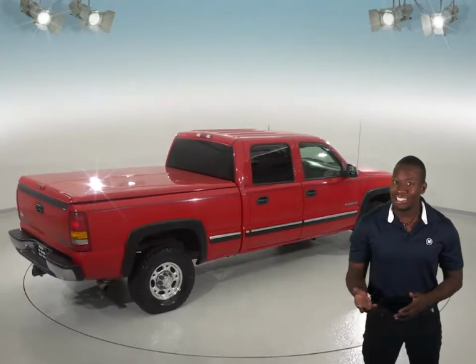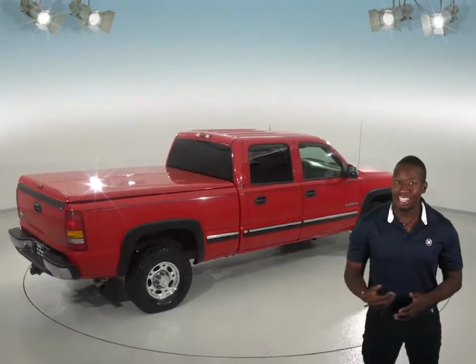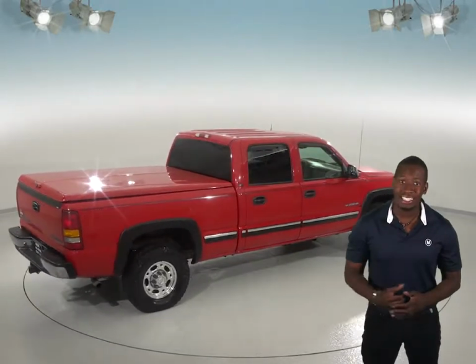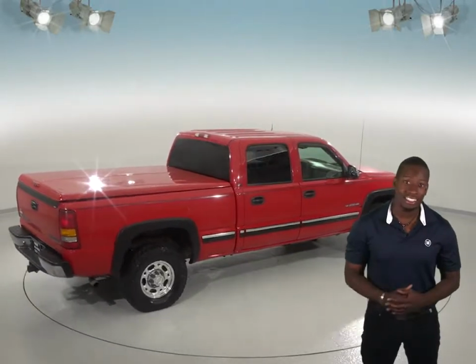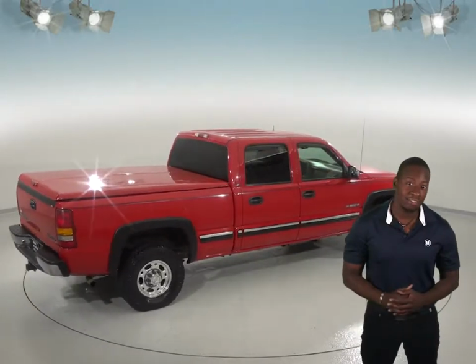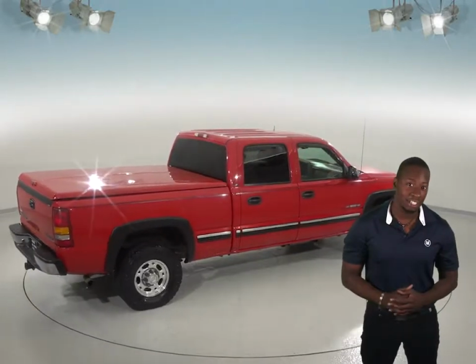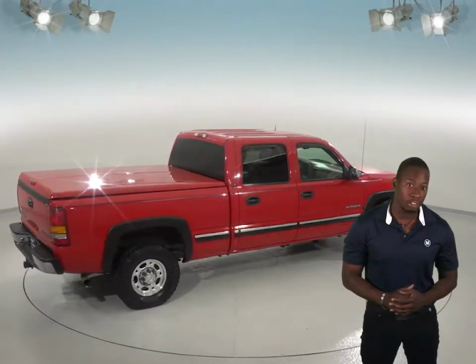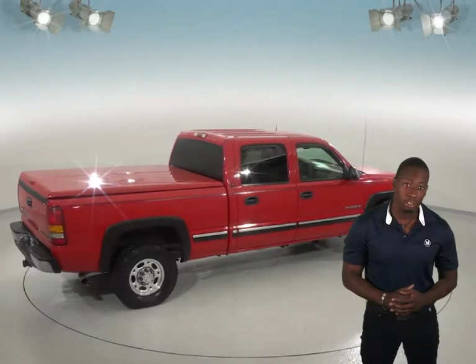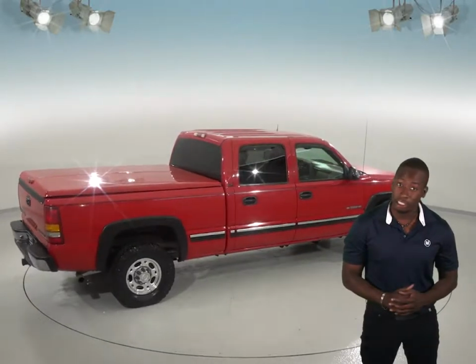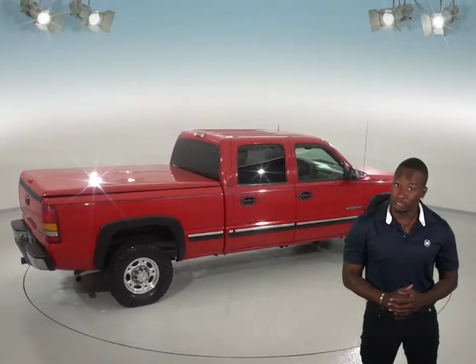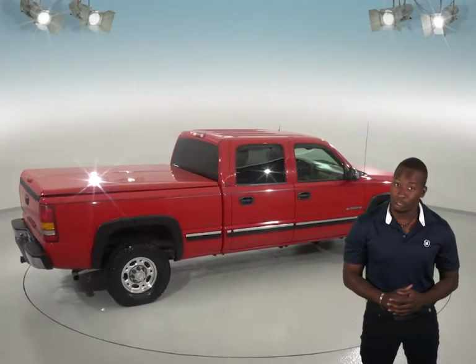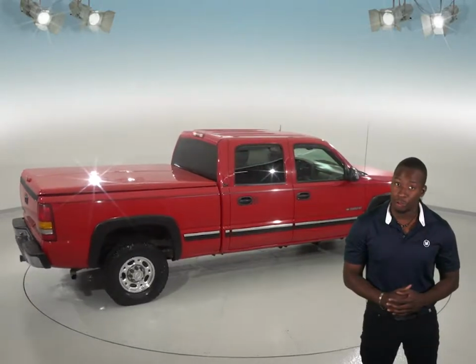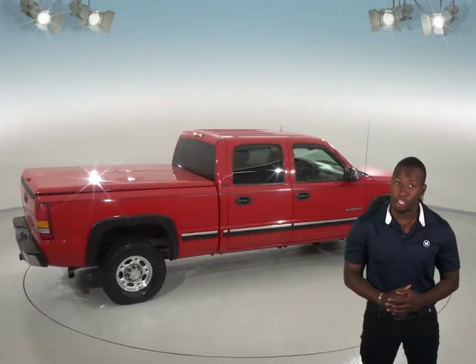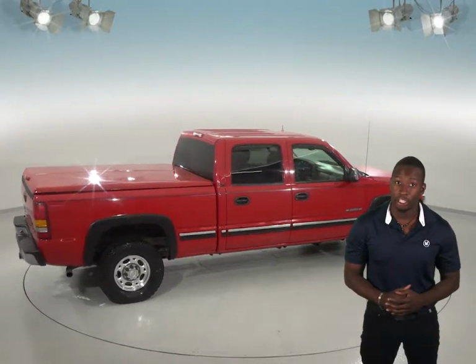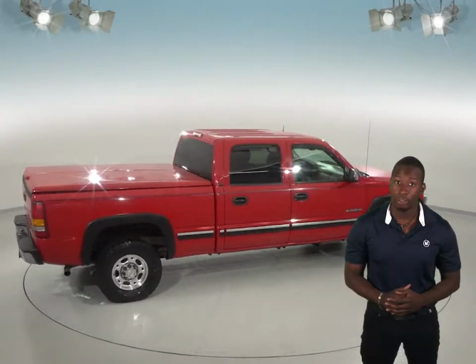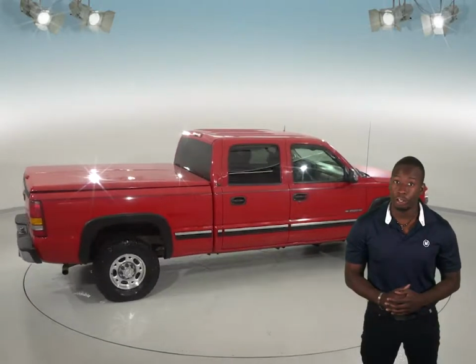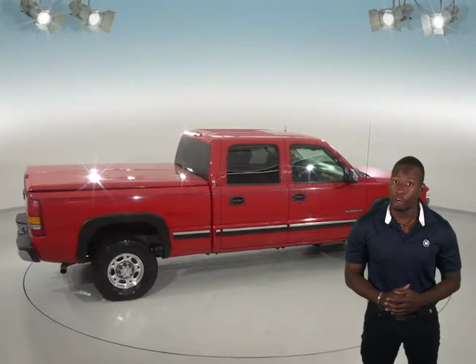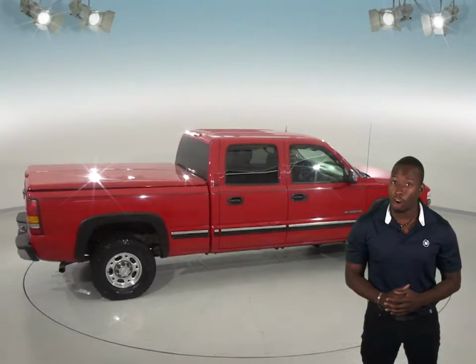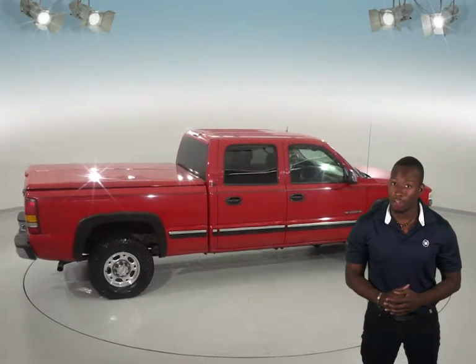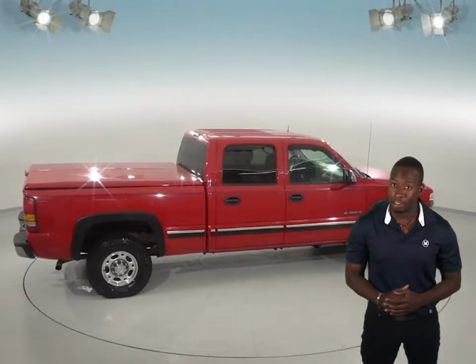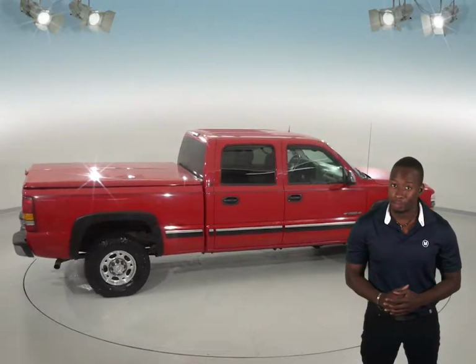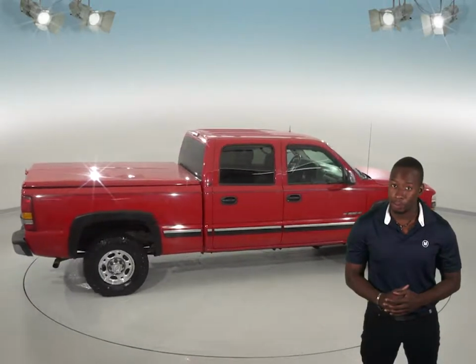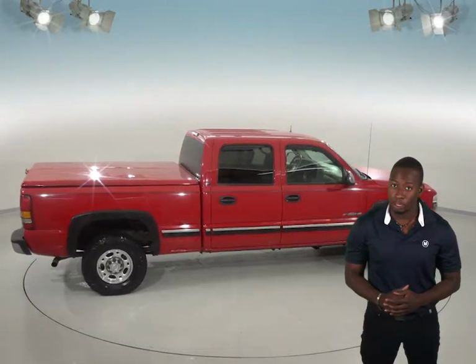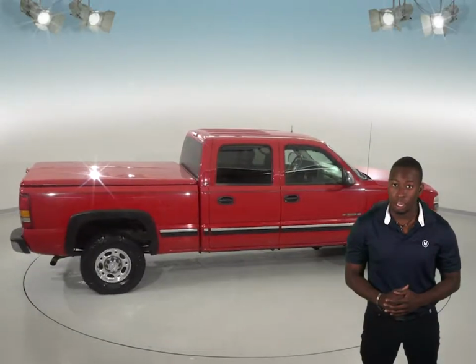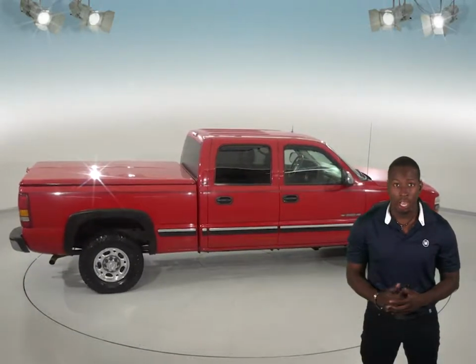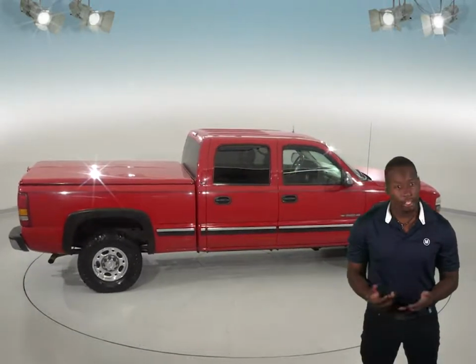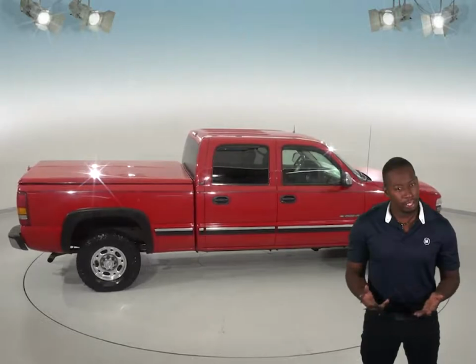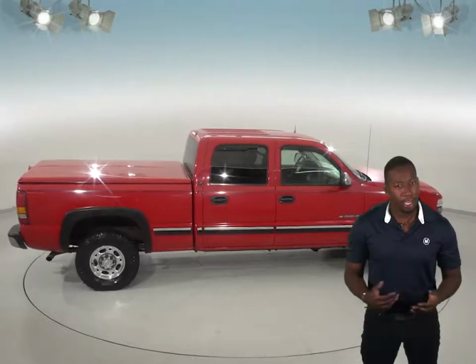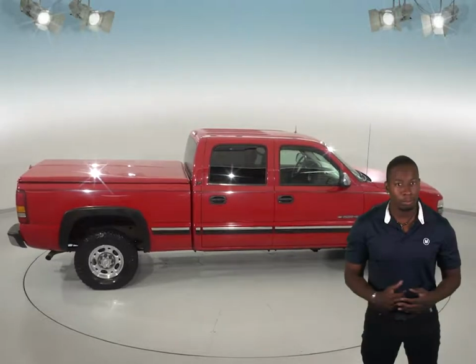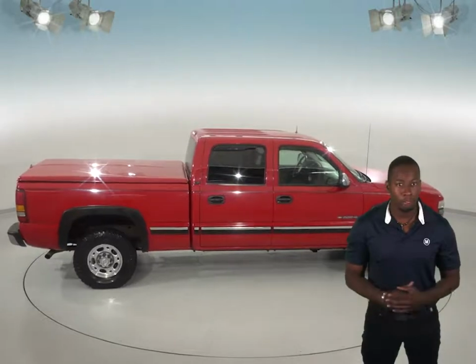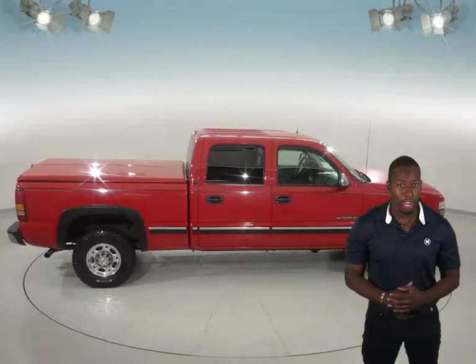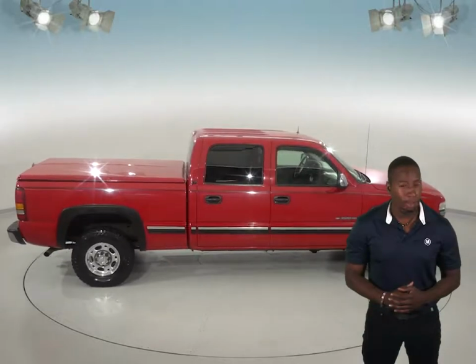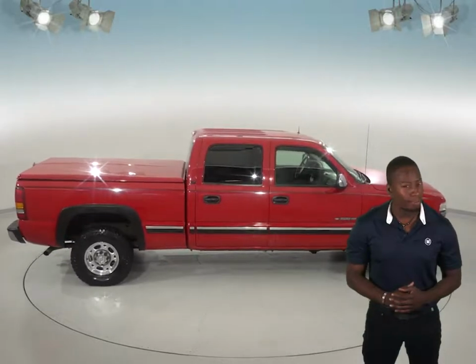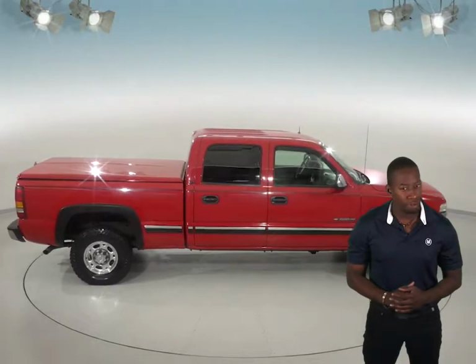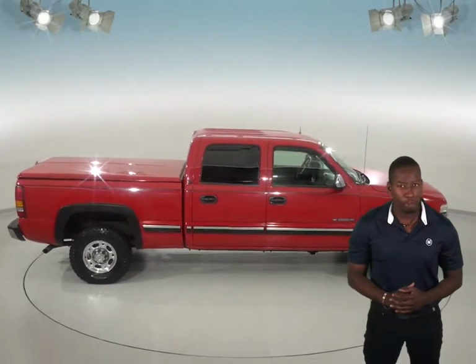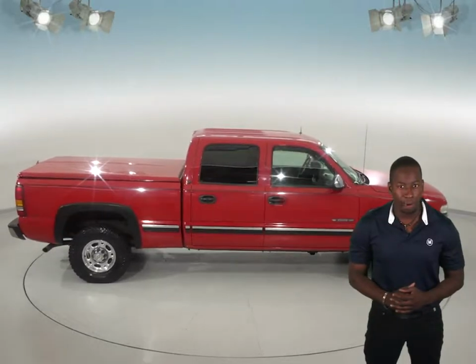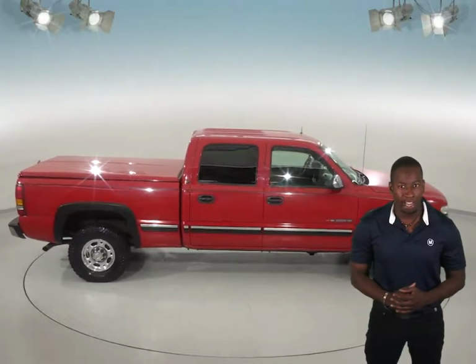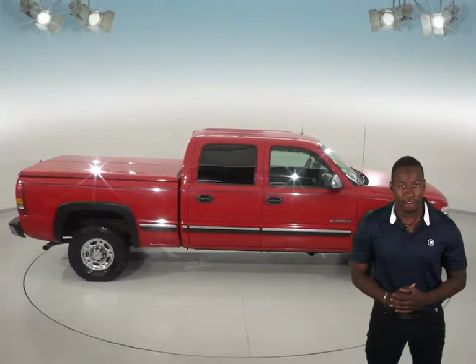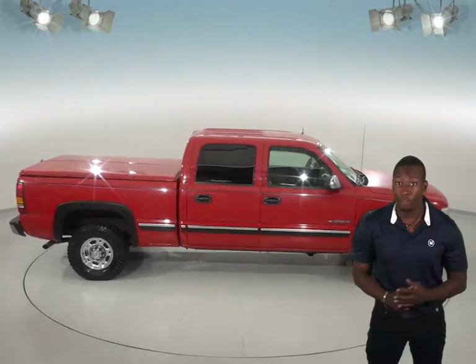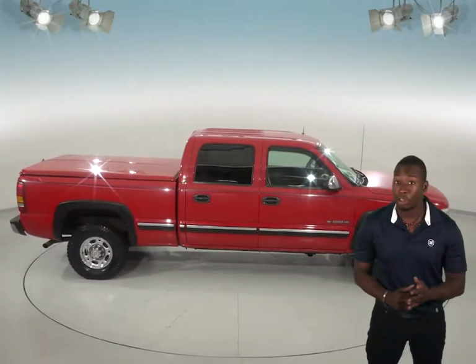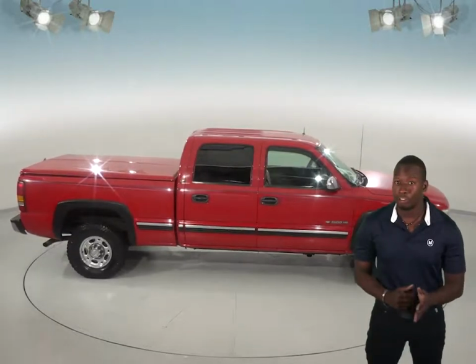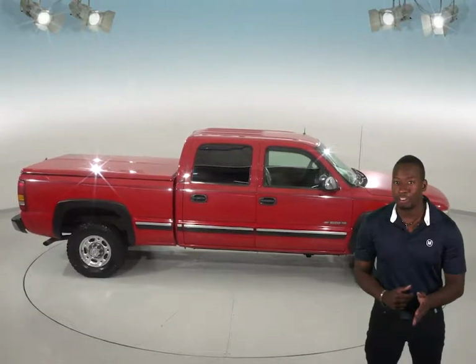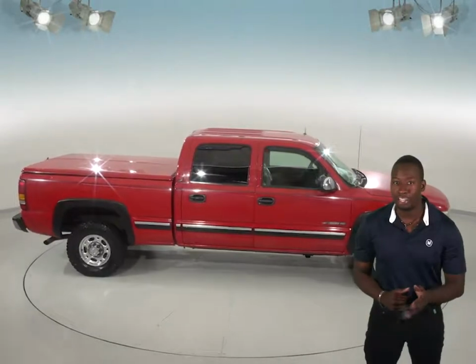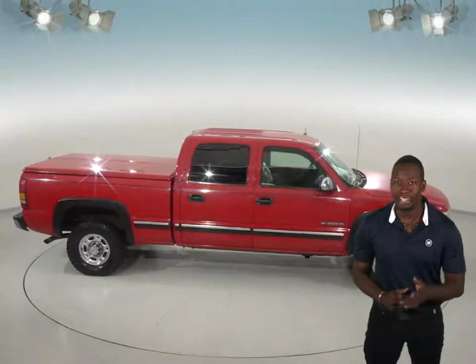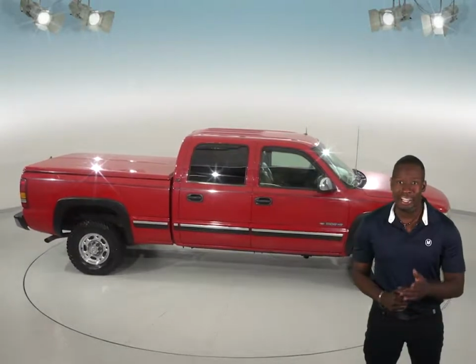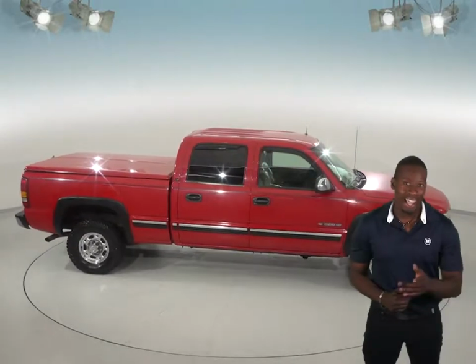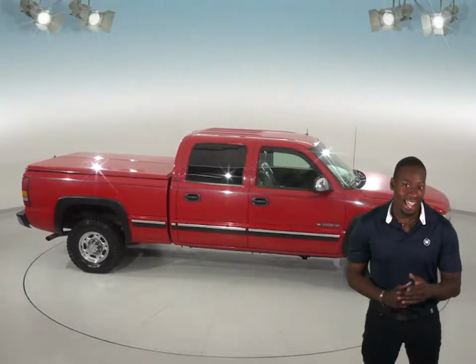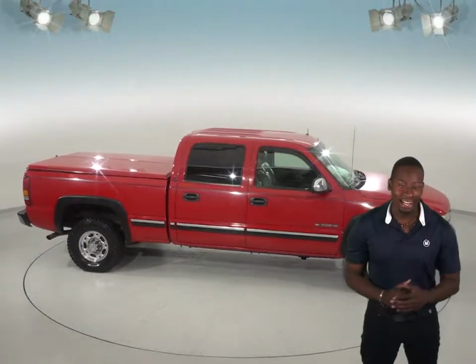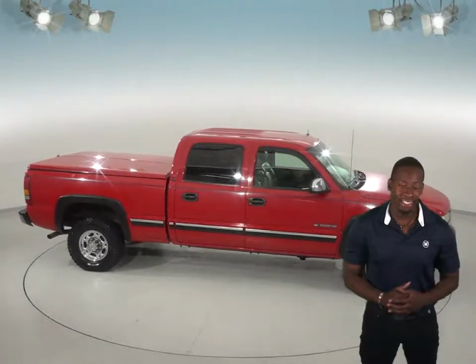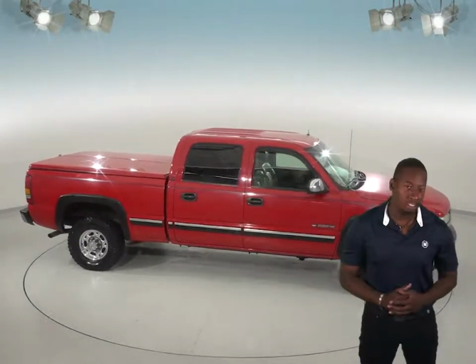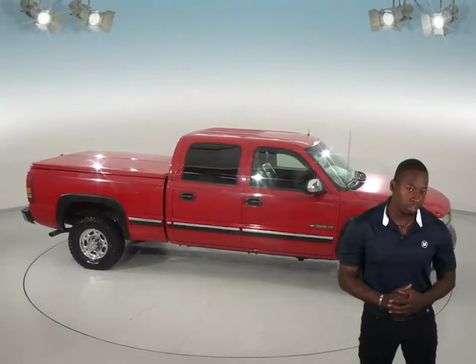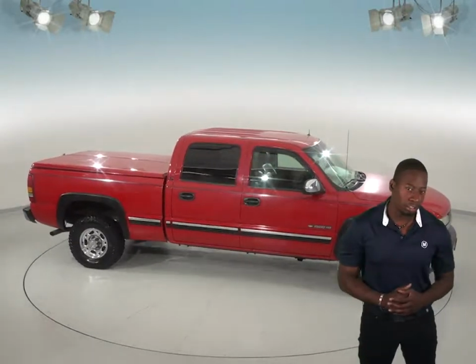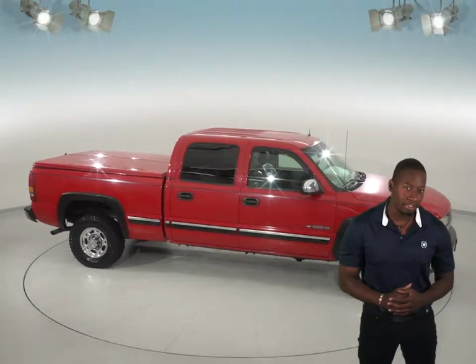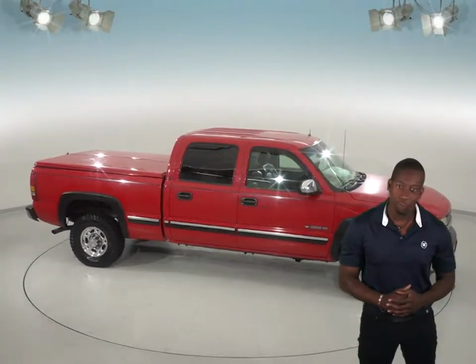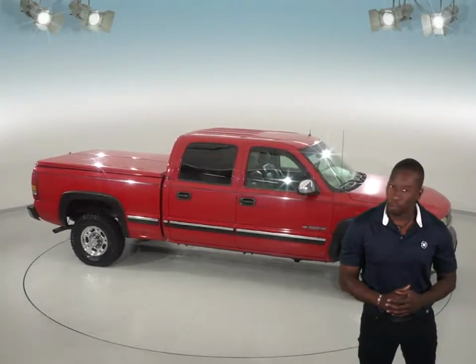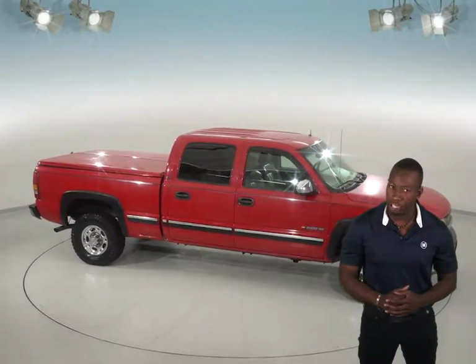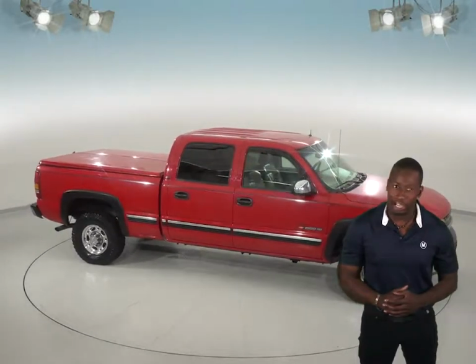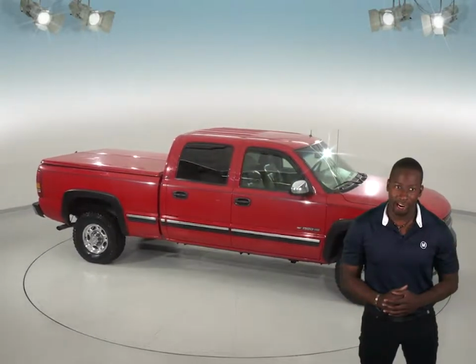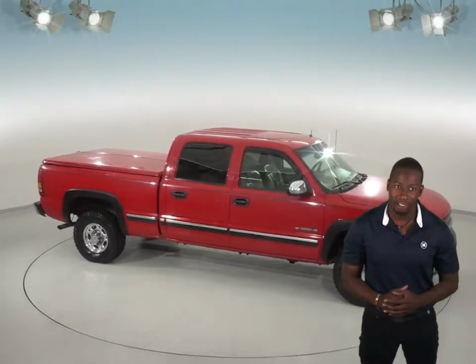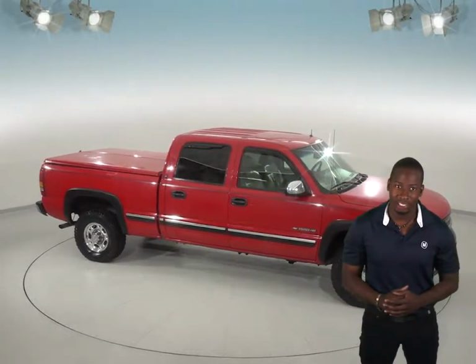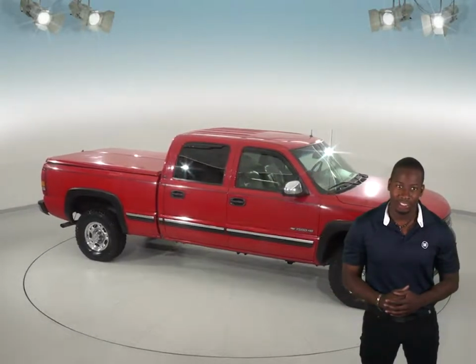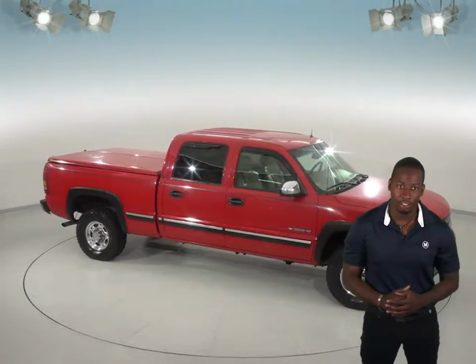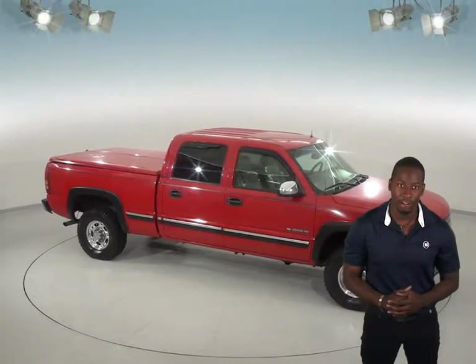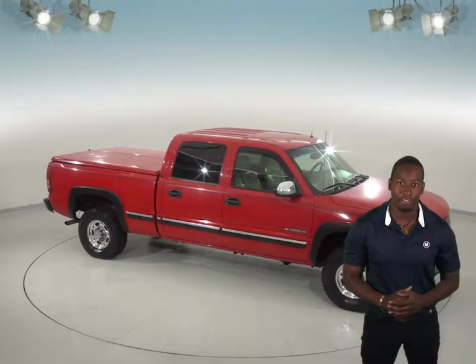Check this vehicle's history with the included Carfax report, then come try it before you buy it with our free and exclusive 48-hour test drive.